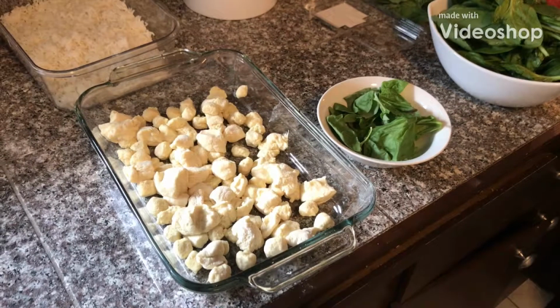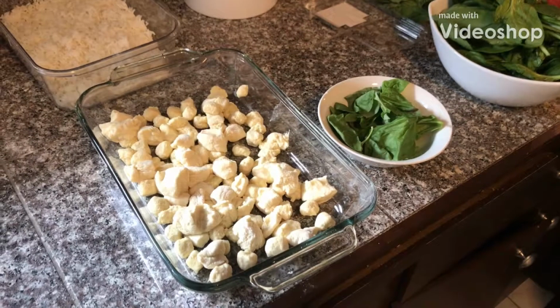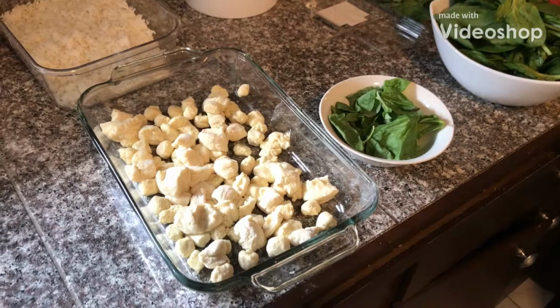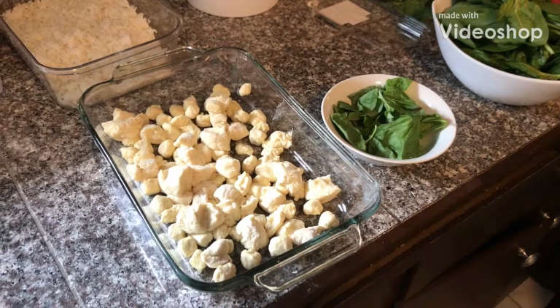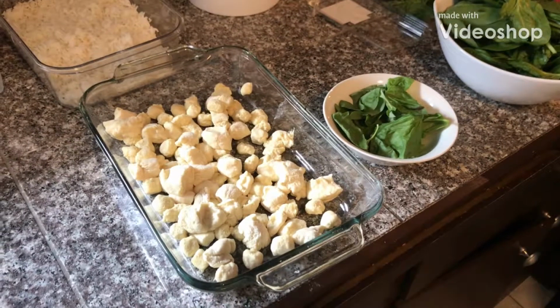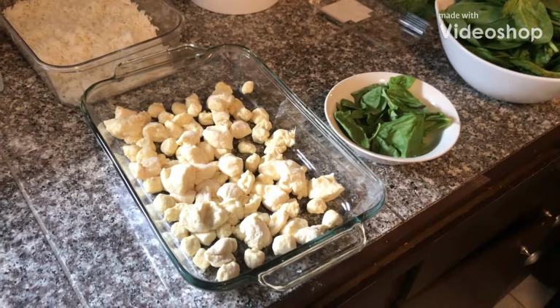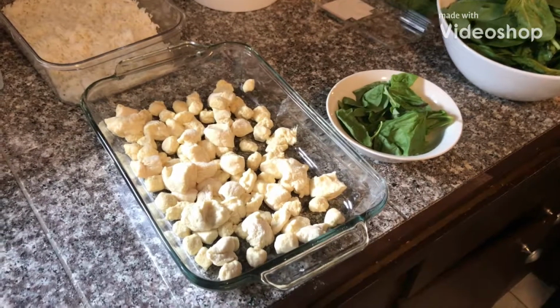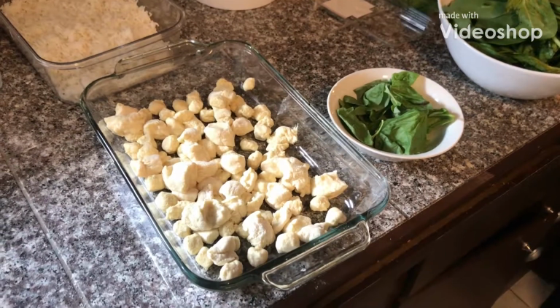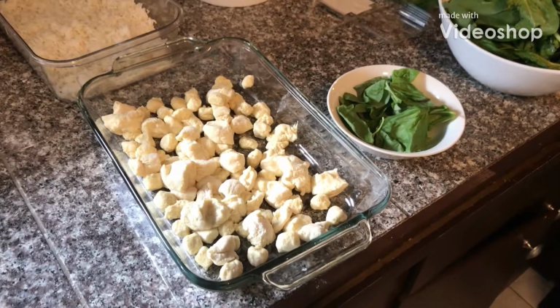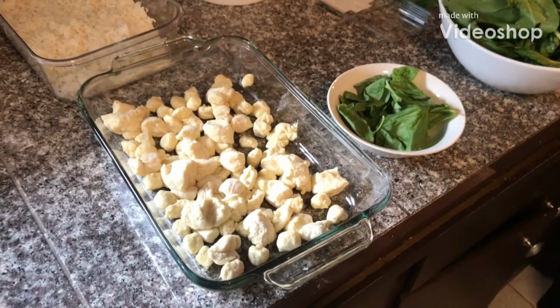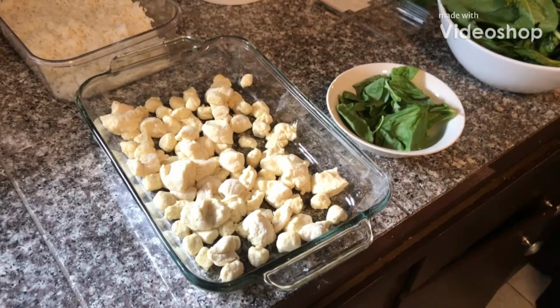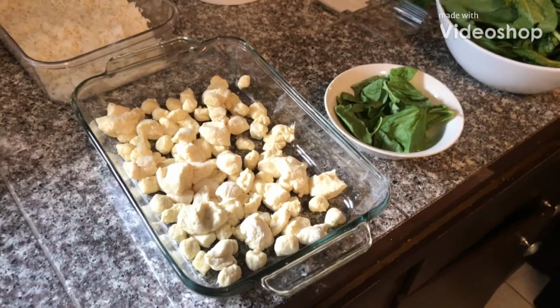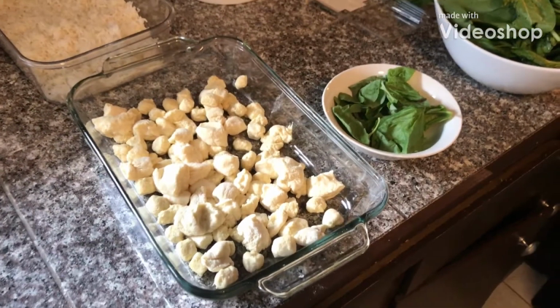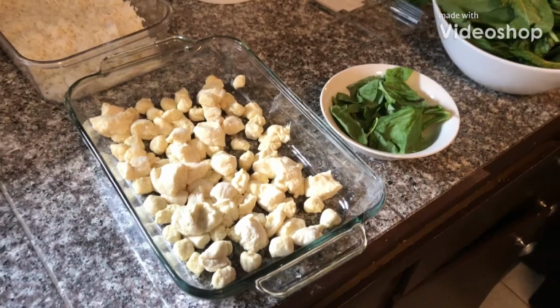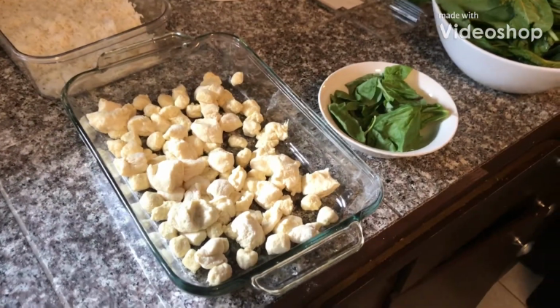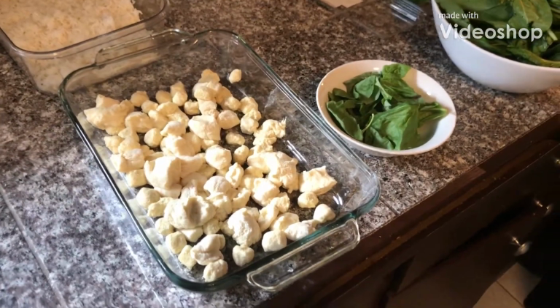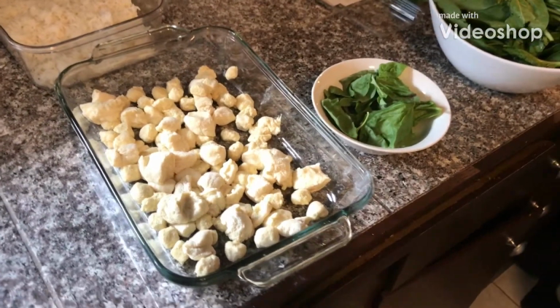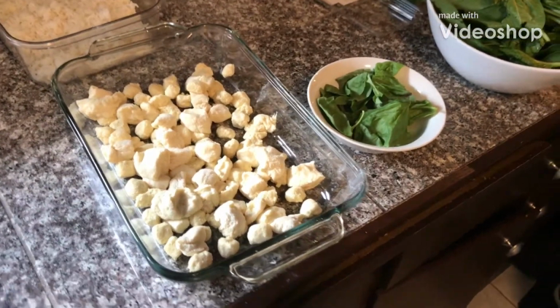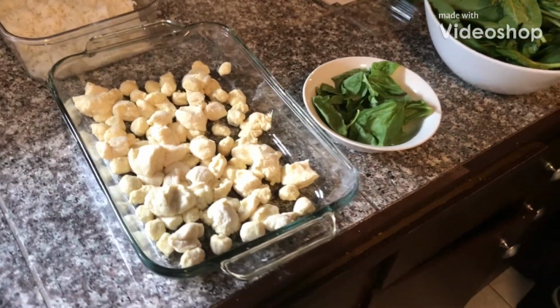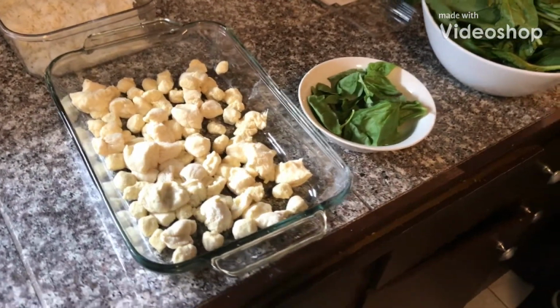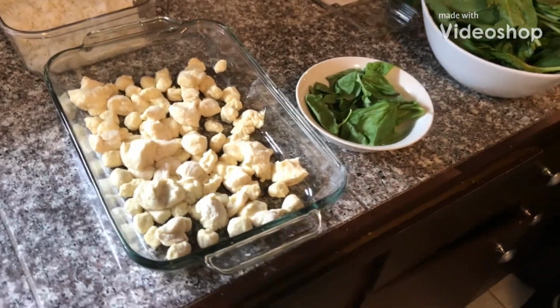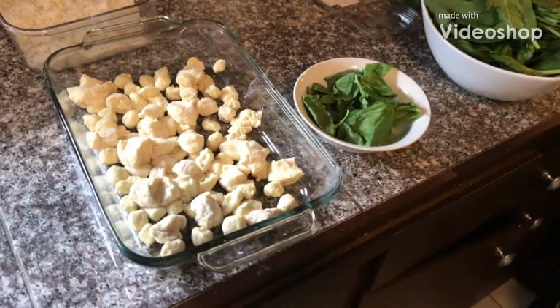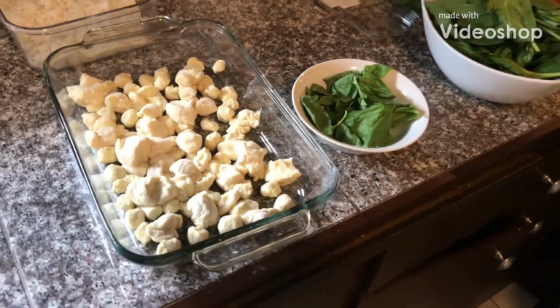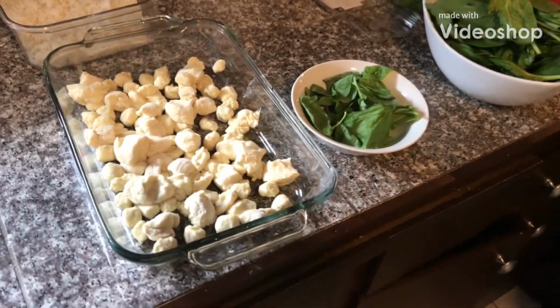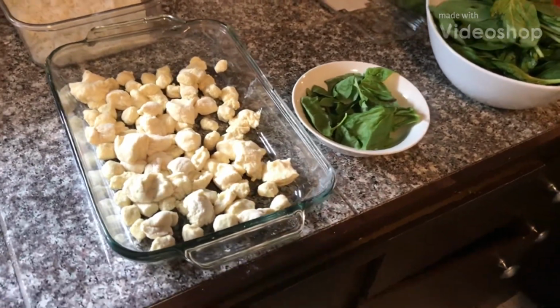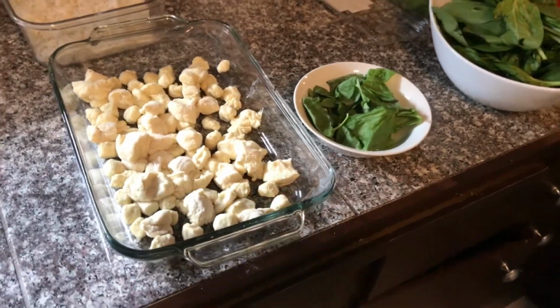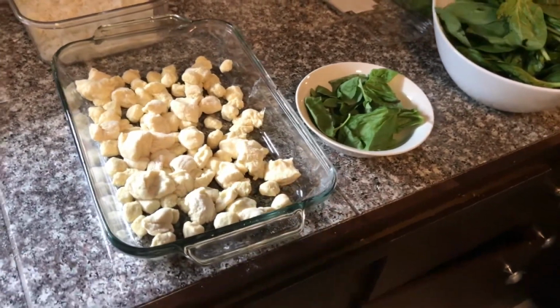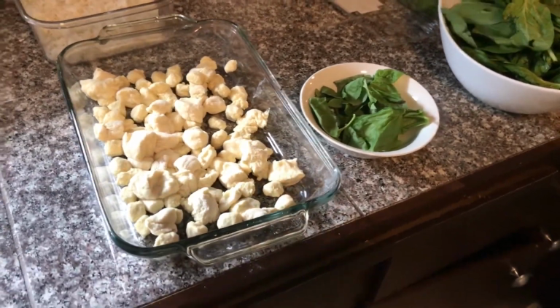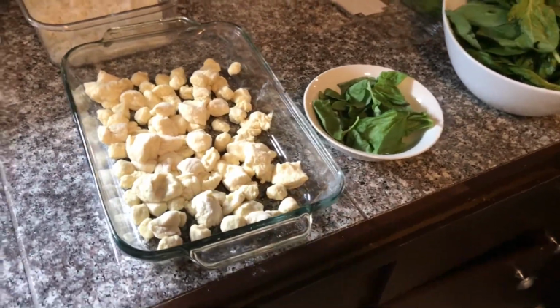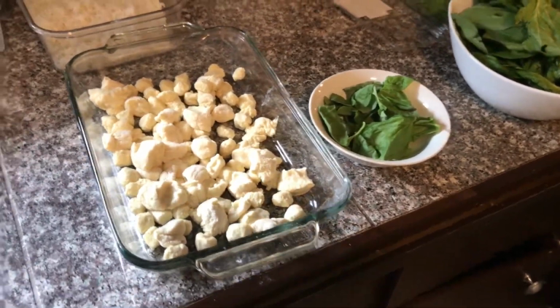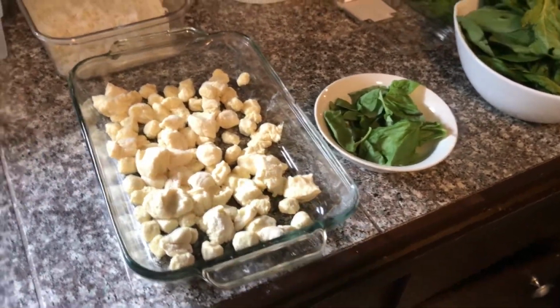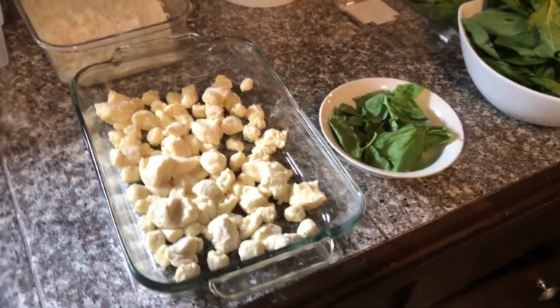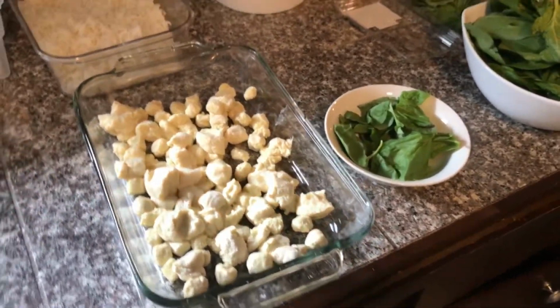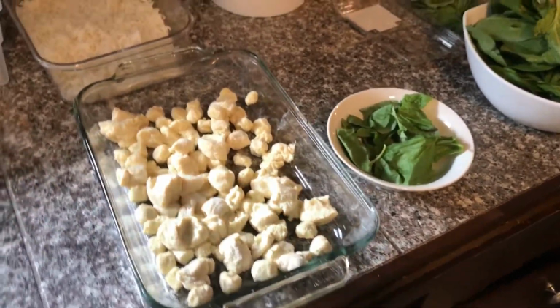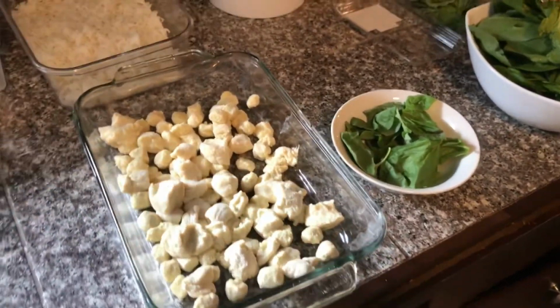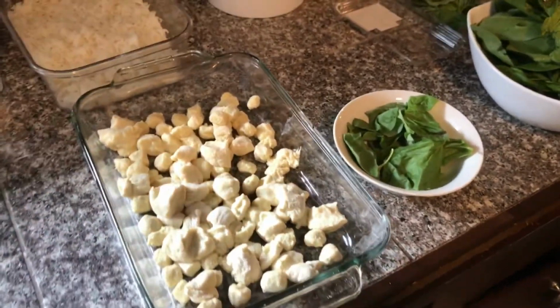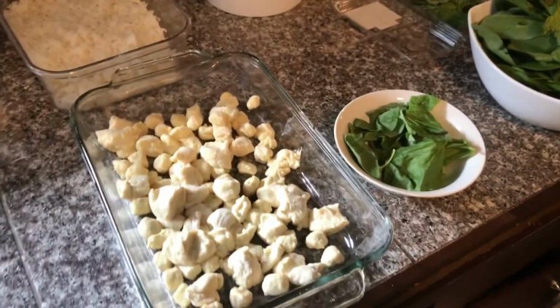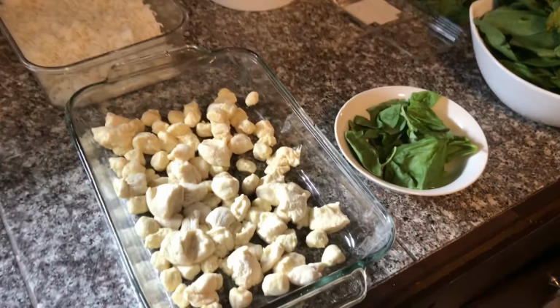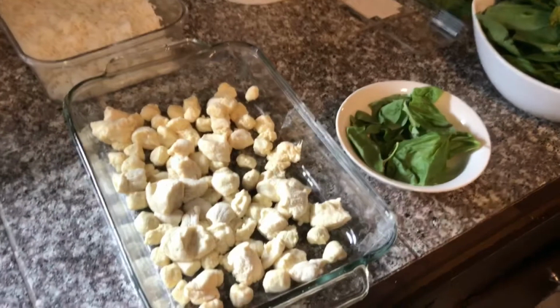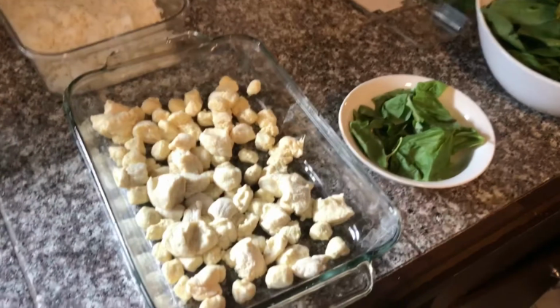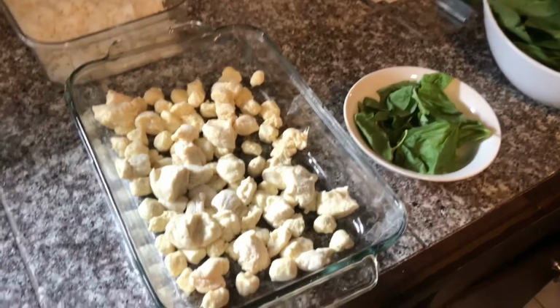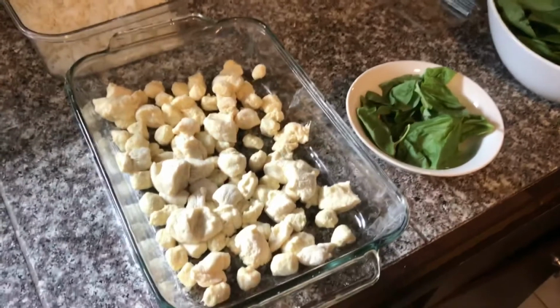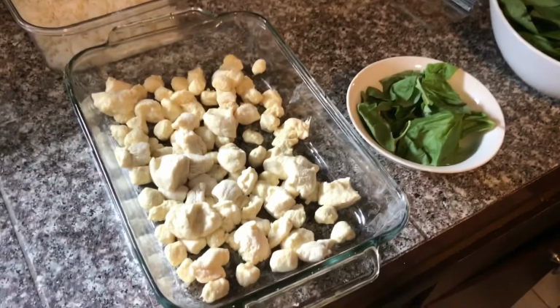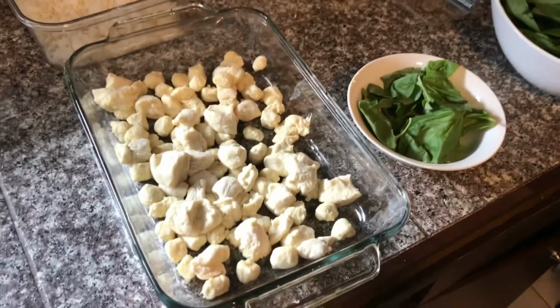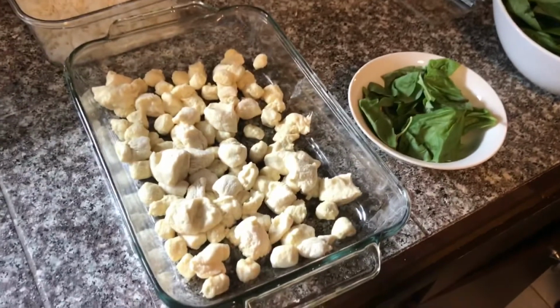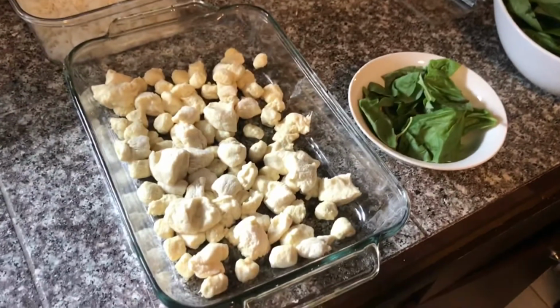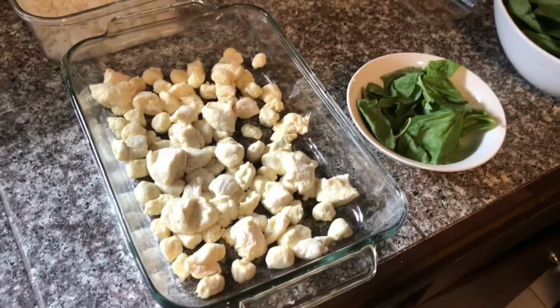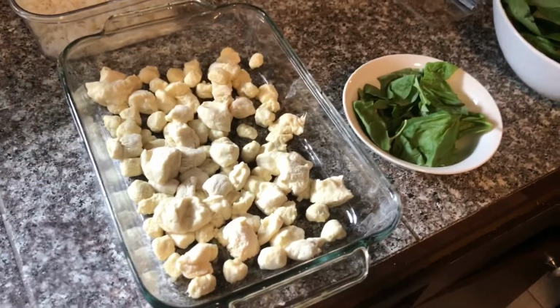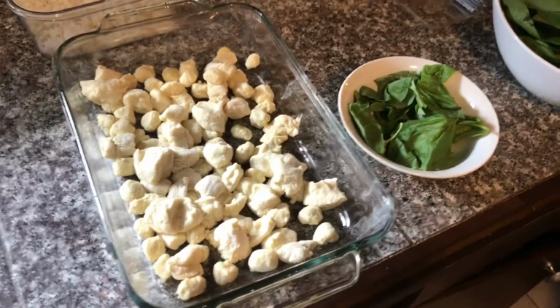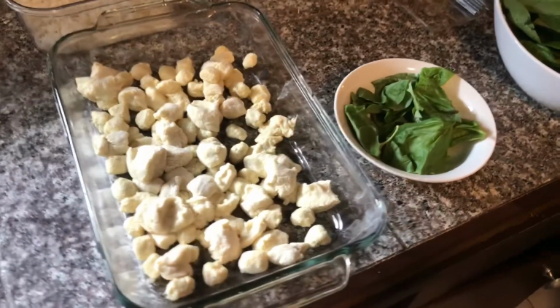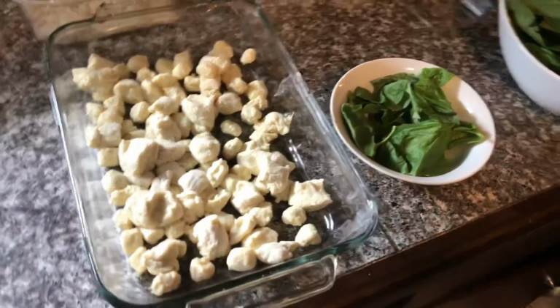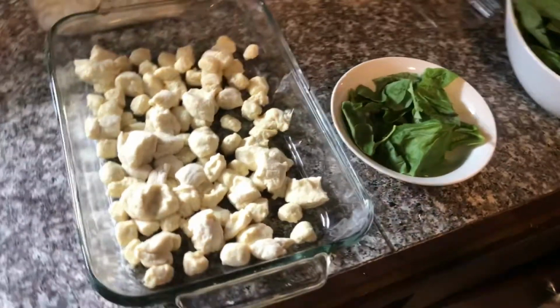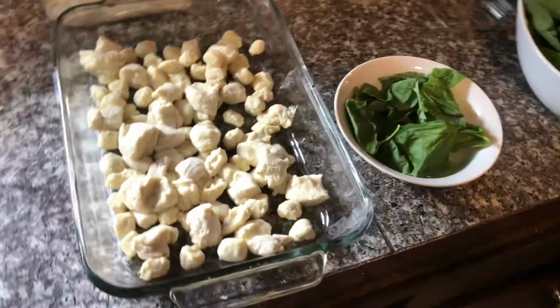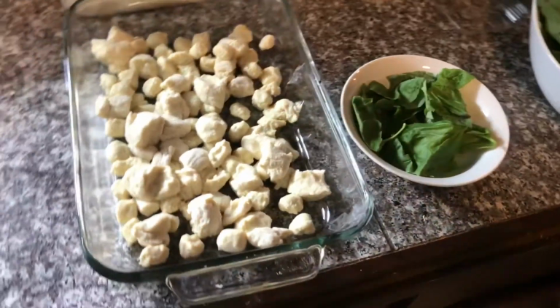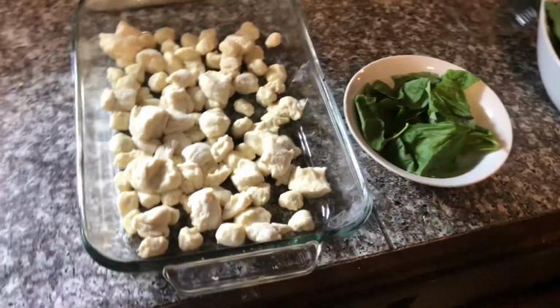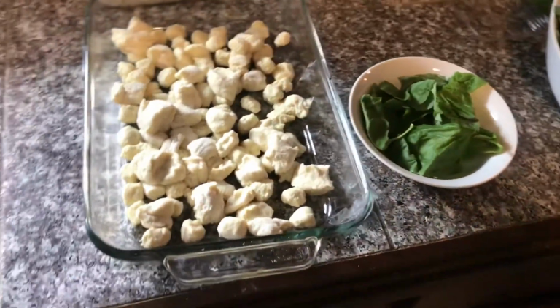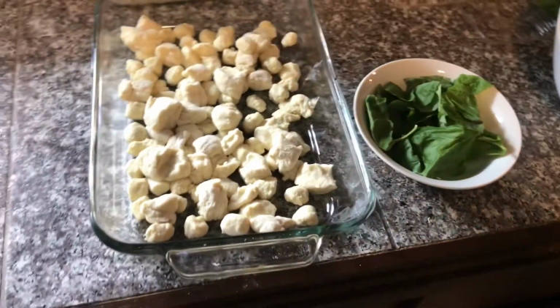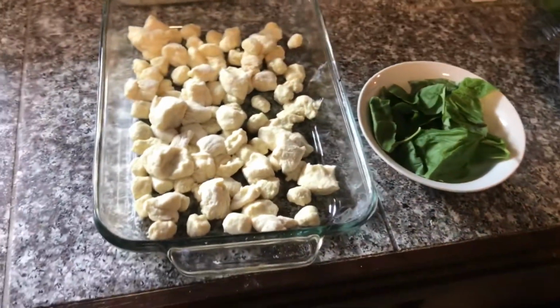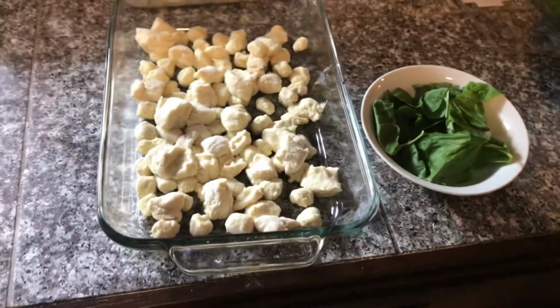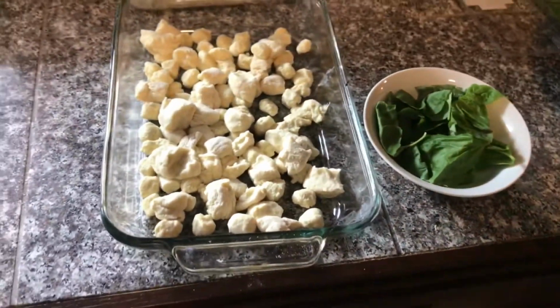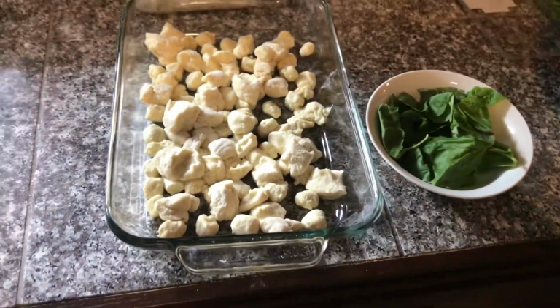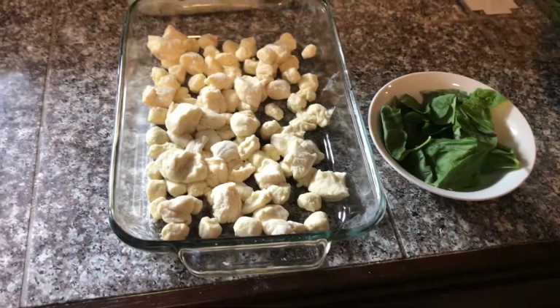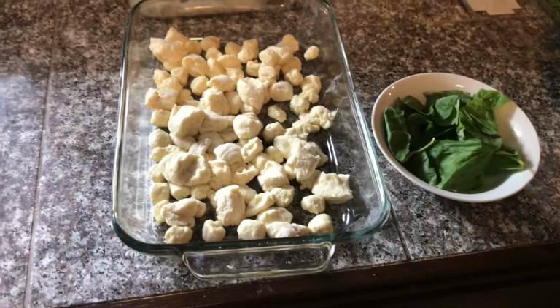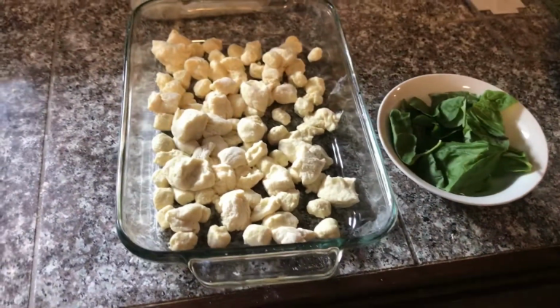Hello, today we're bringing you a gnocchi and tomato sauce recipe. I'll show you the ingredients we have today.